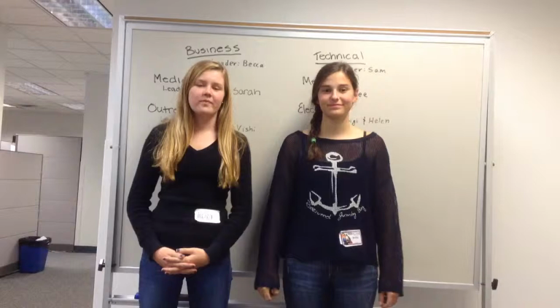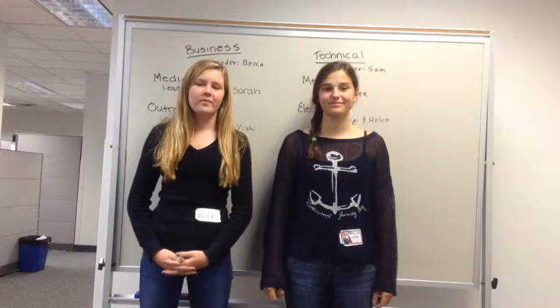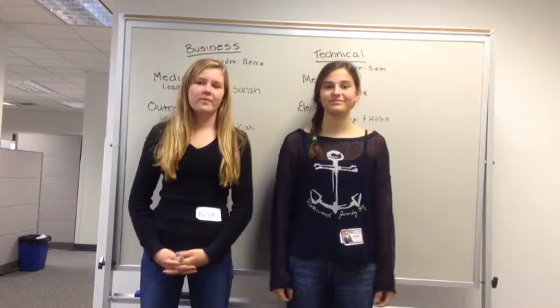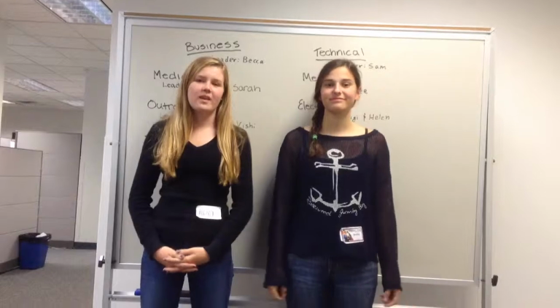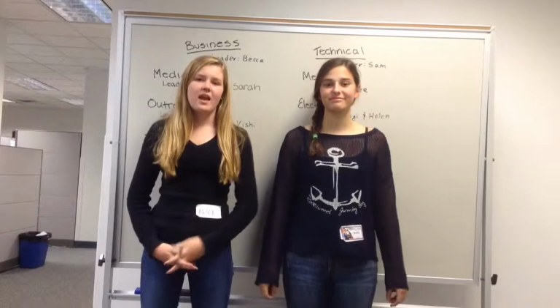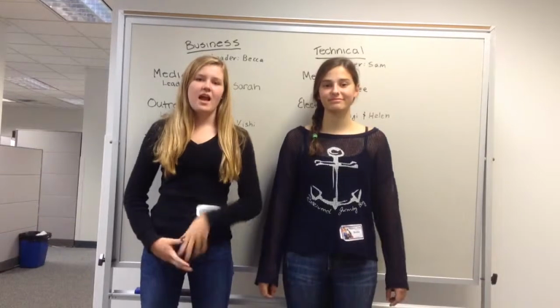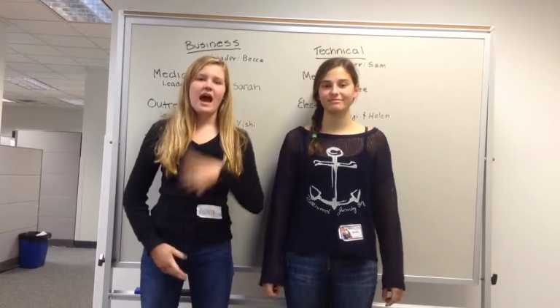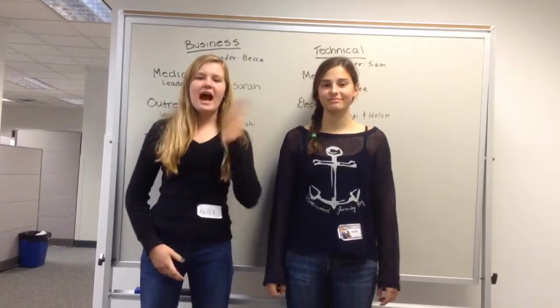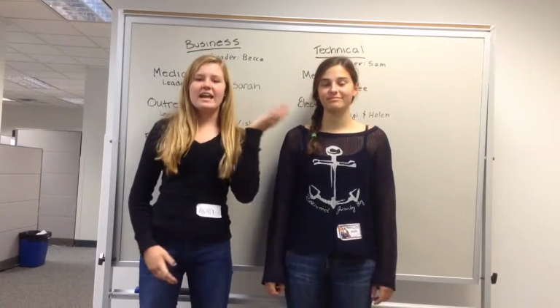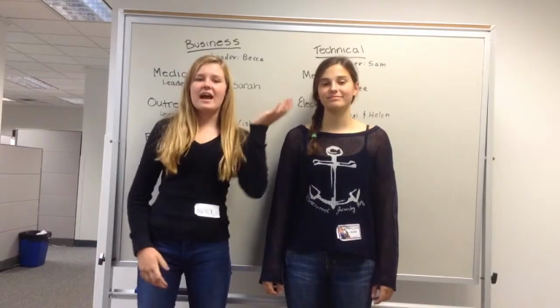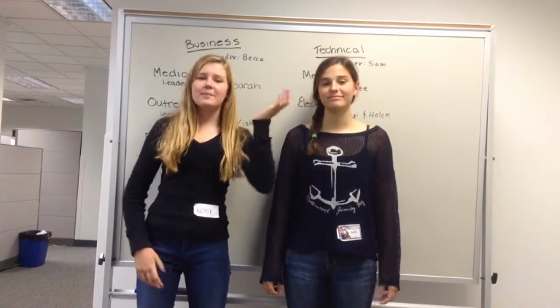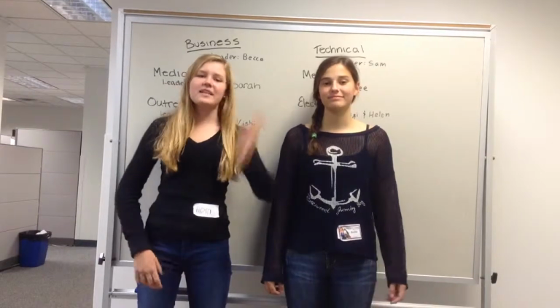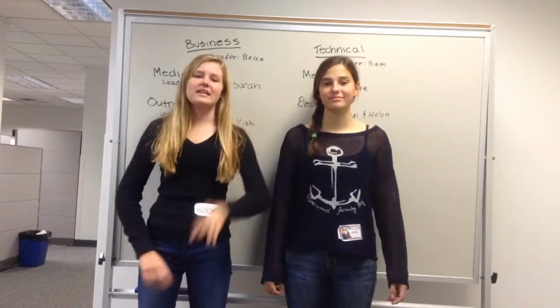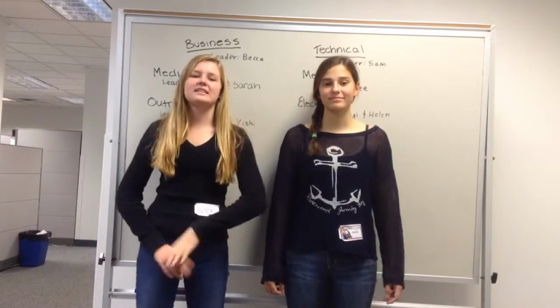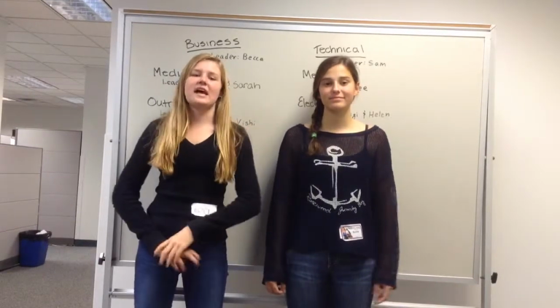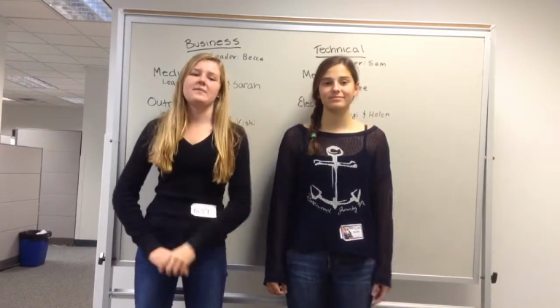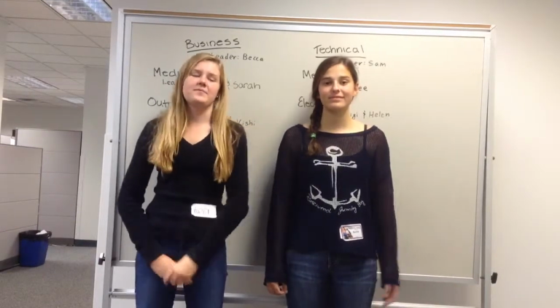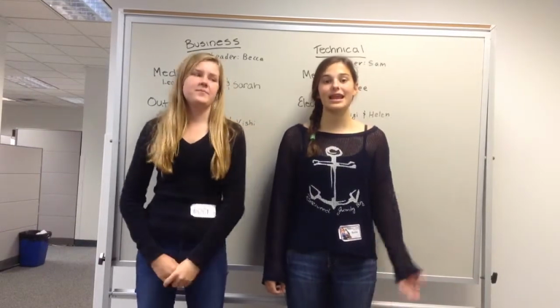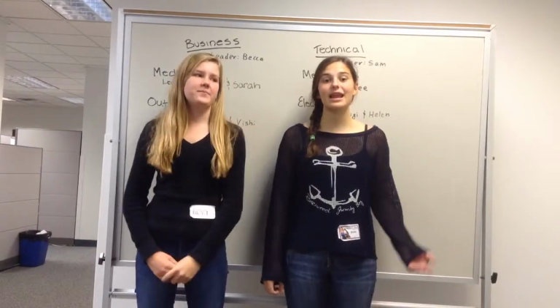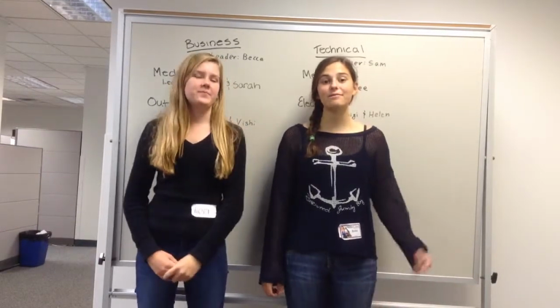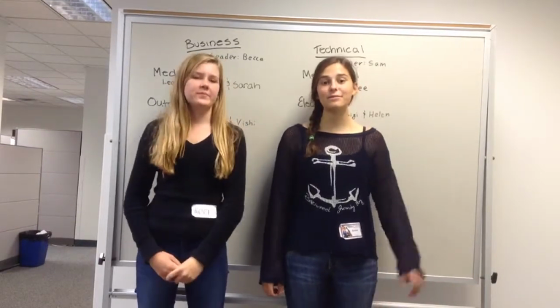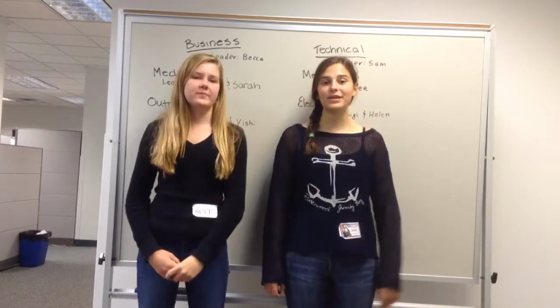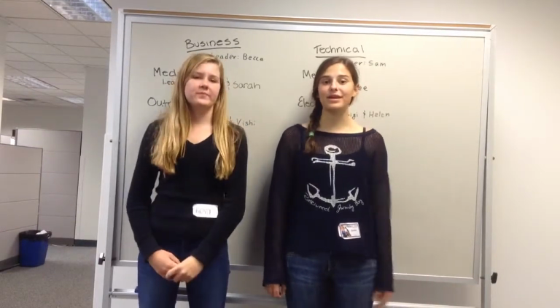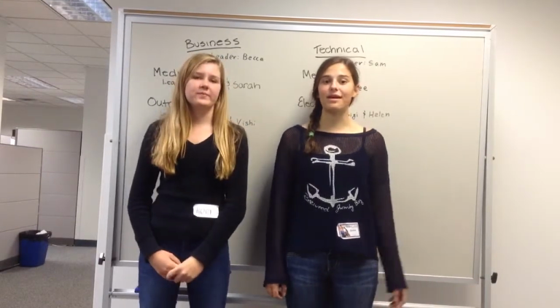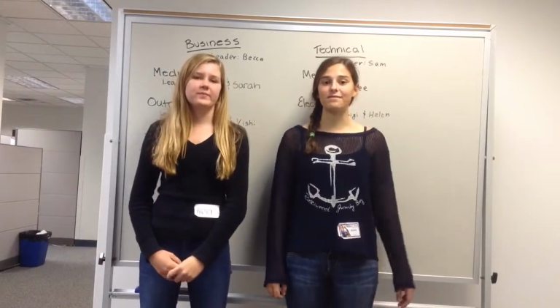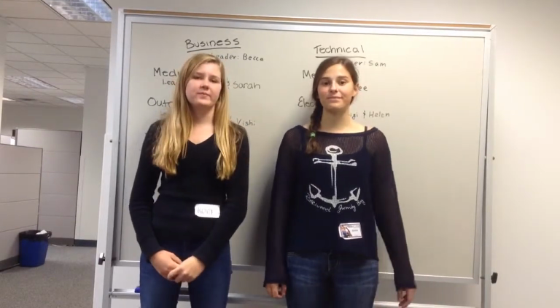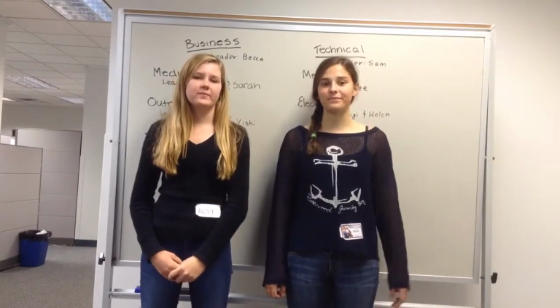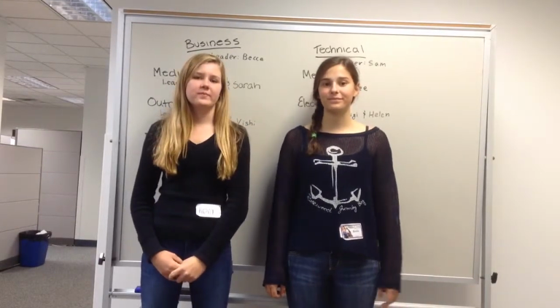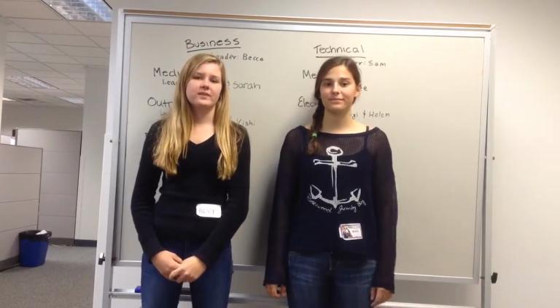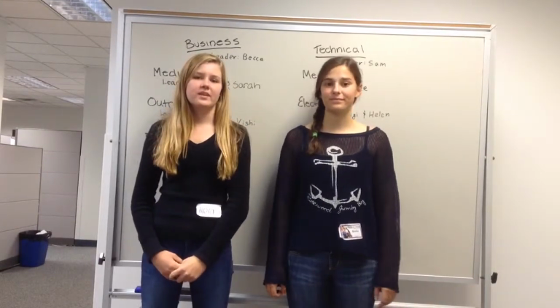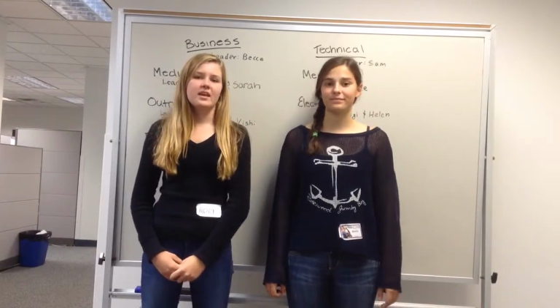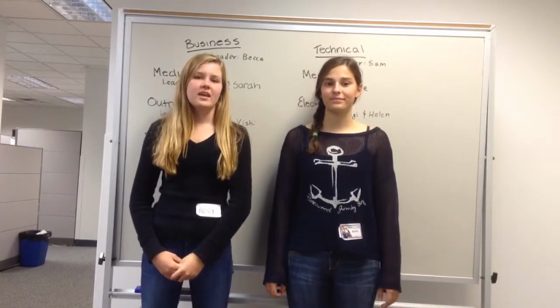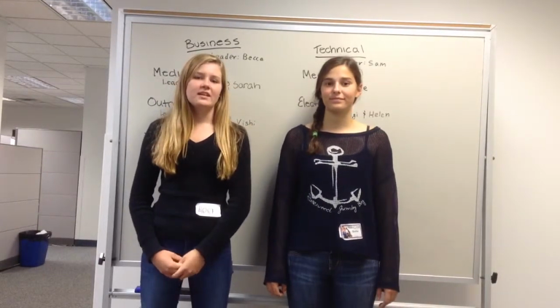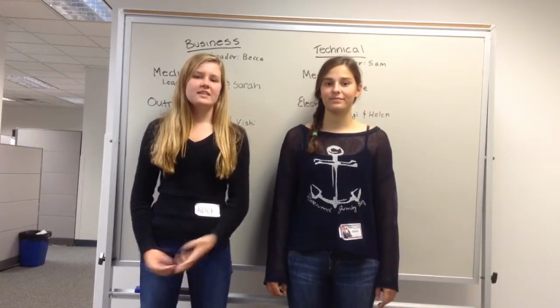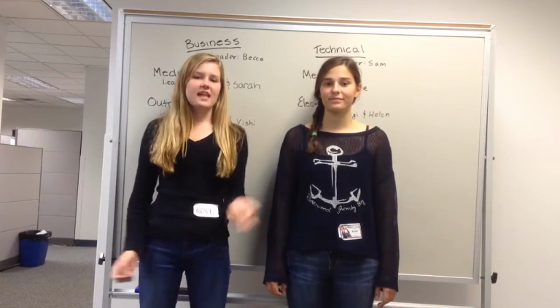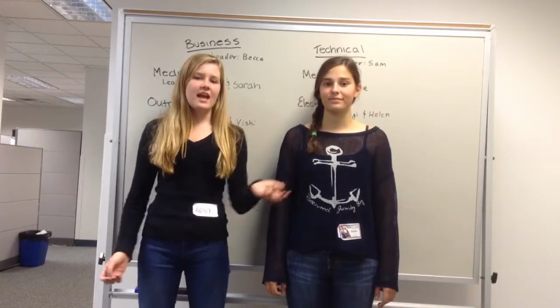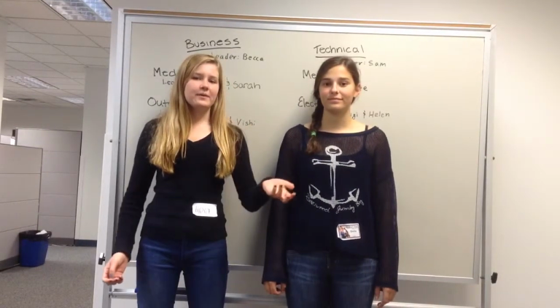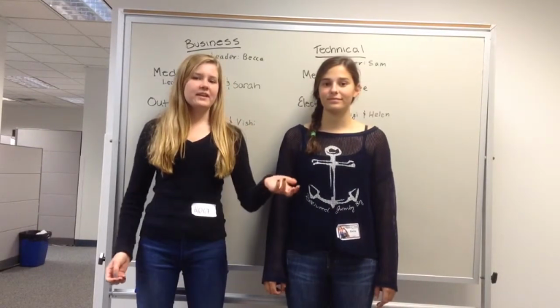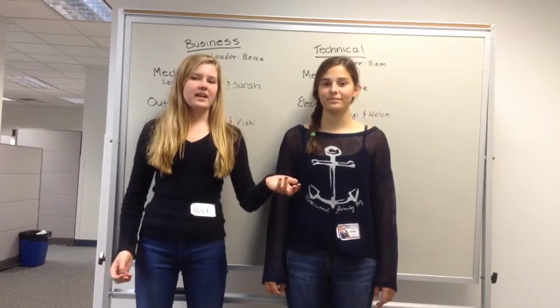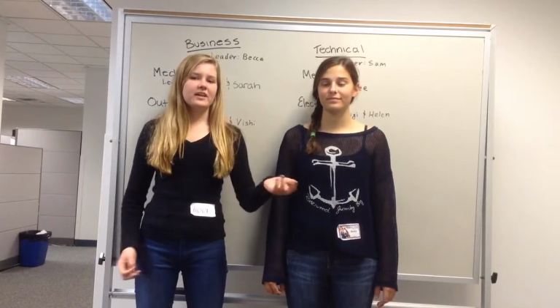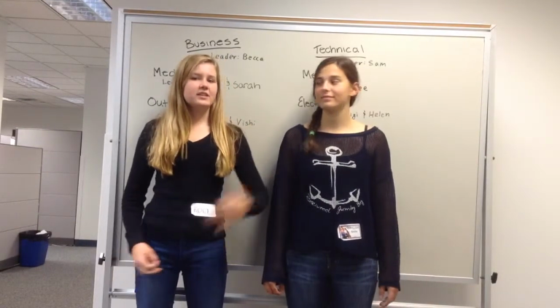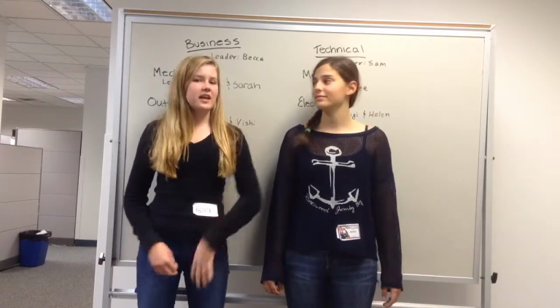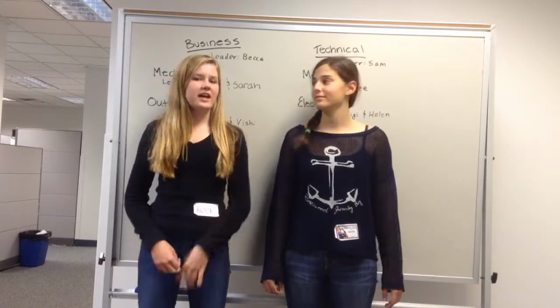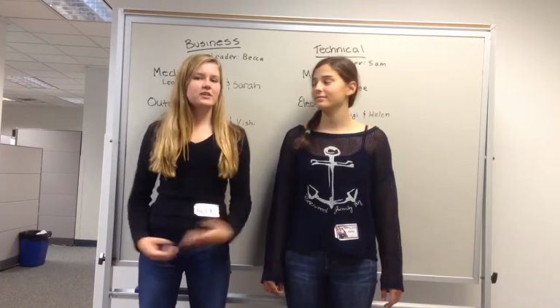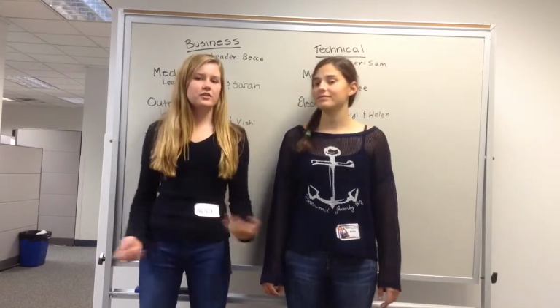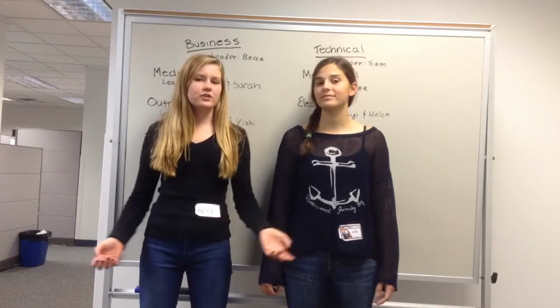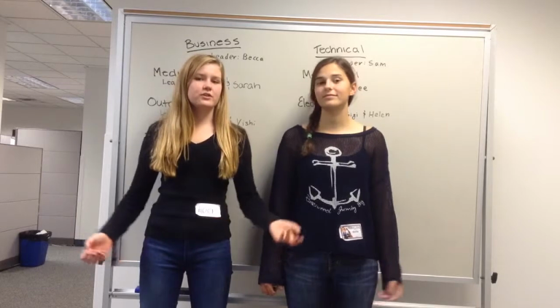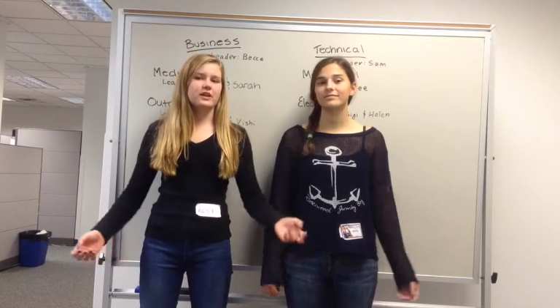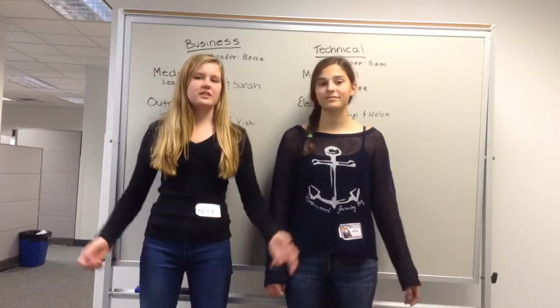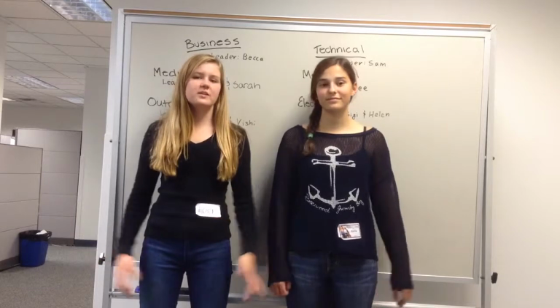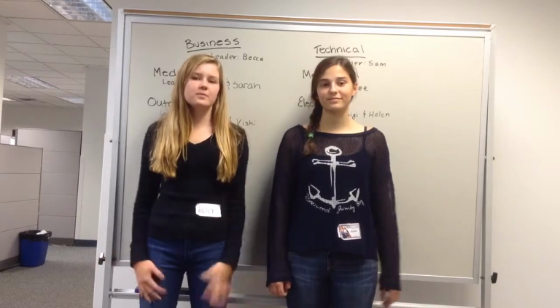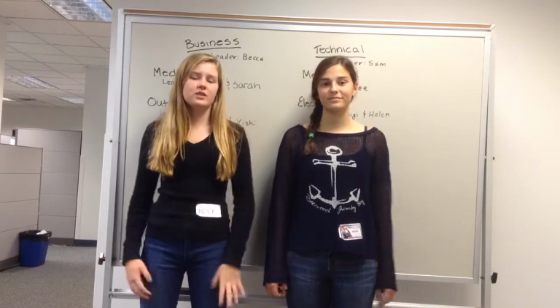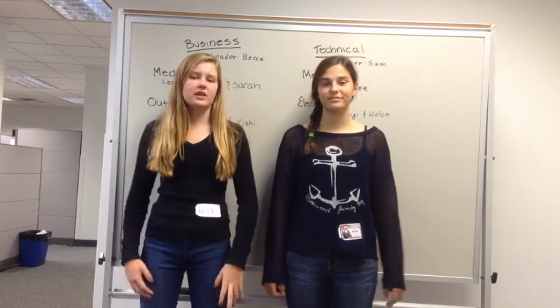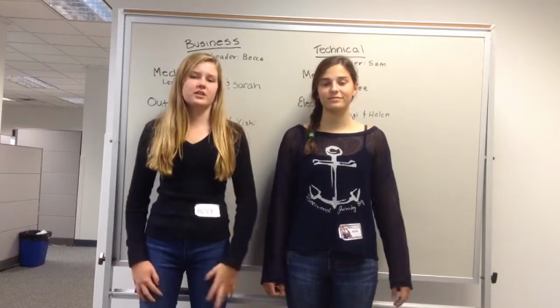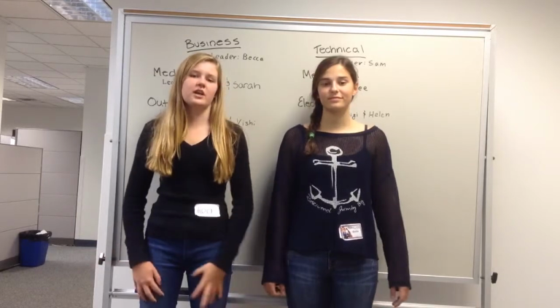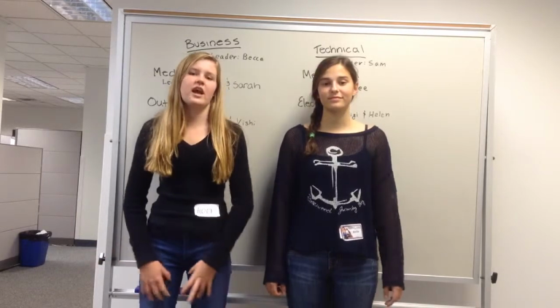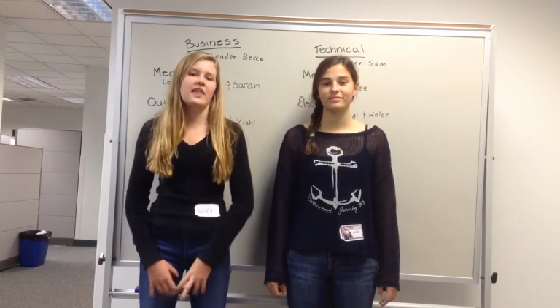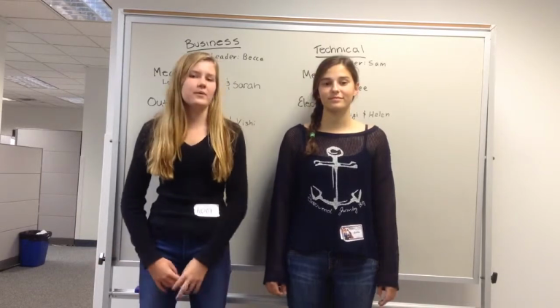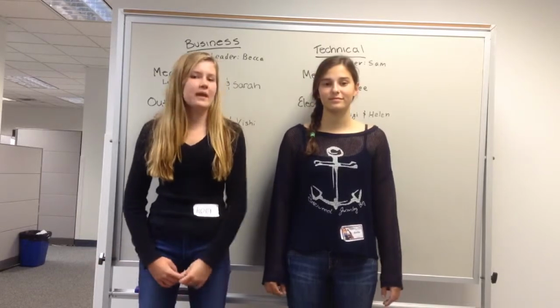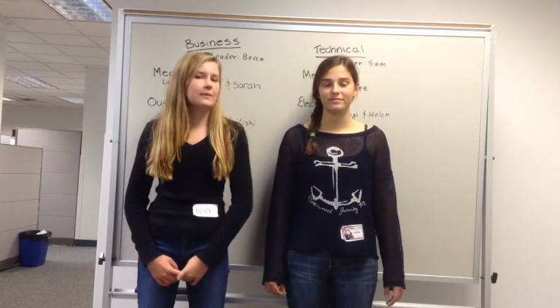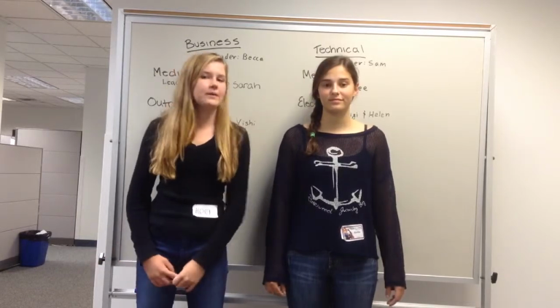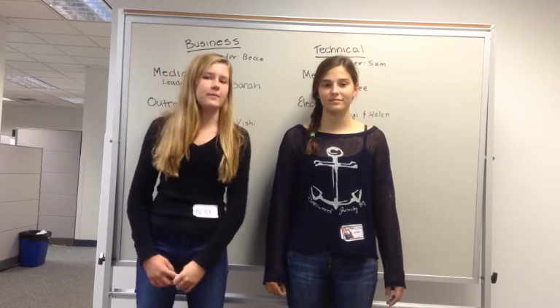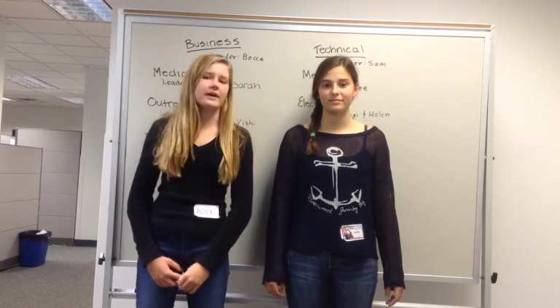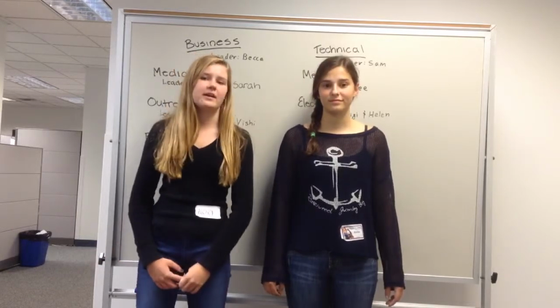Hi, I'm Alexa. And I'm Amelia. Today we're here to introduce our team structure and the way we work.